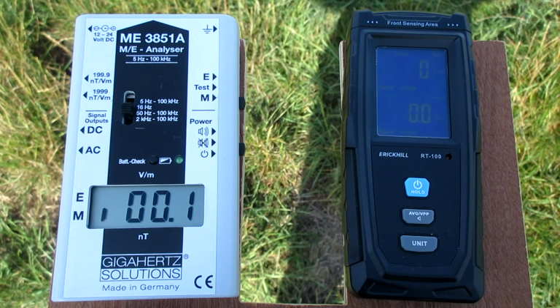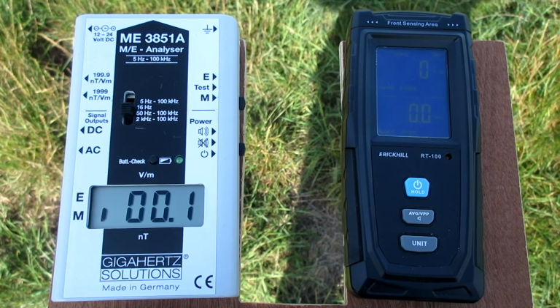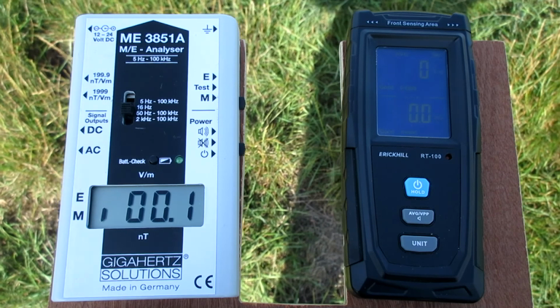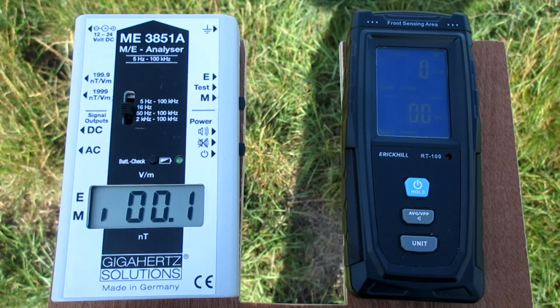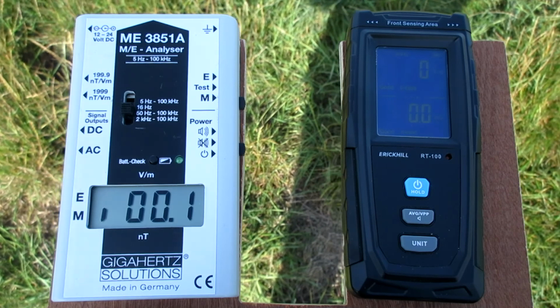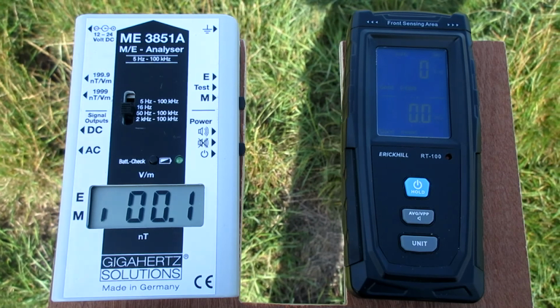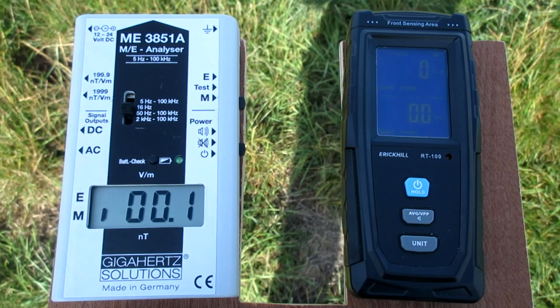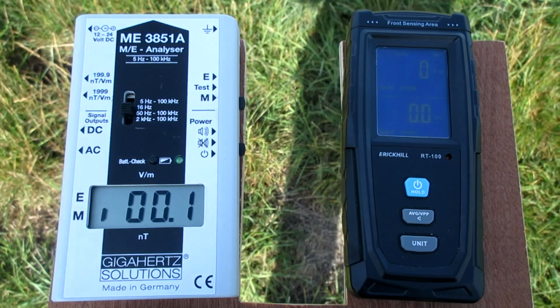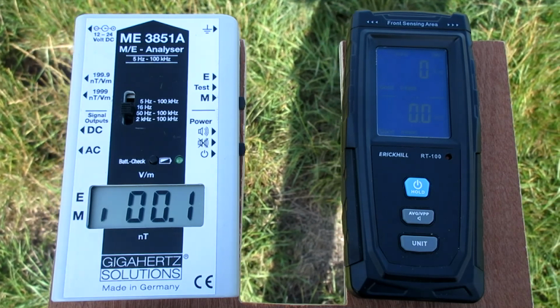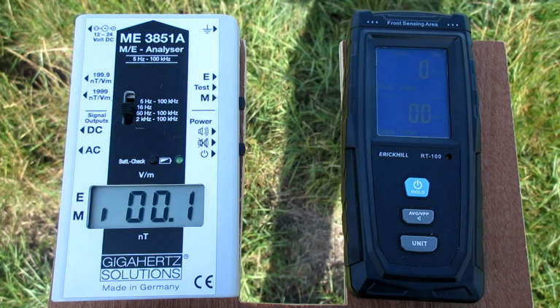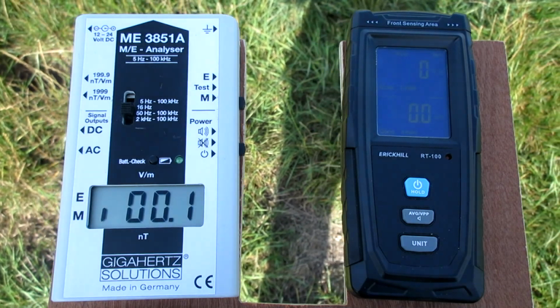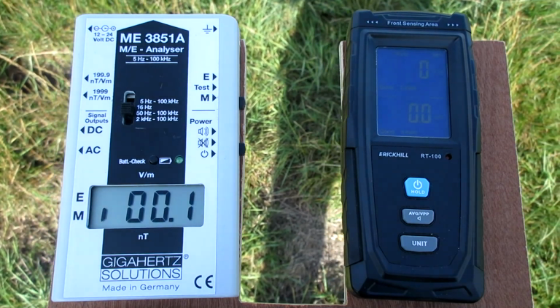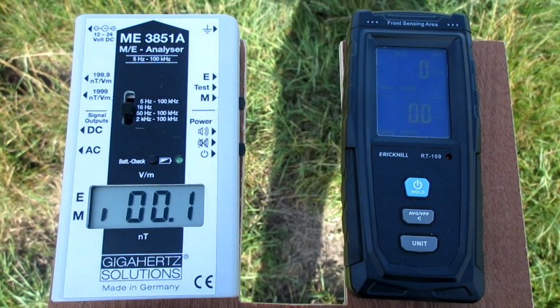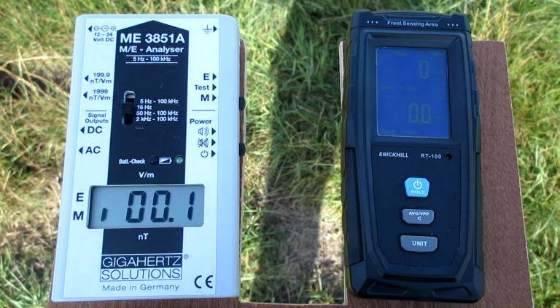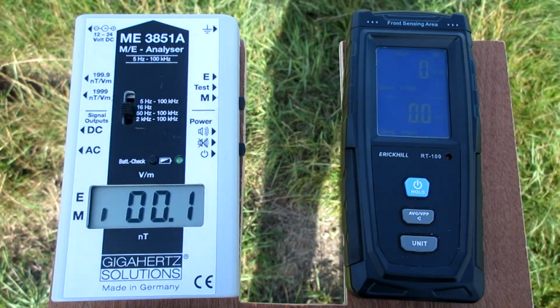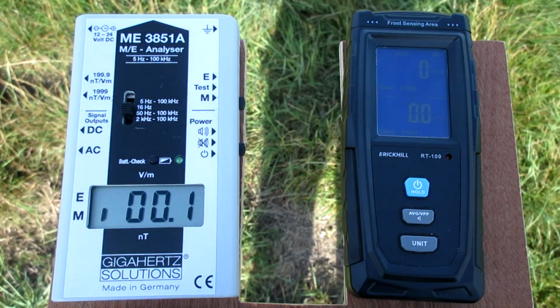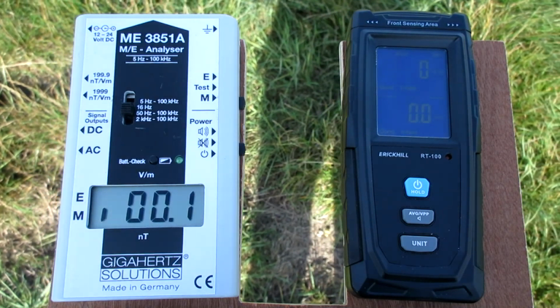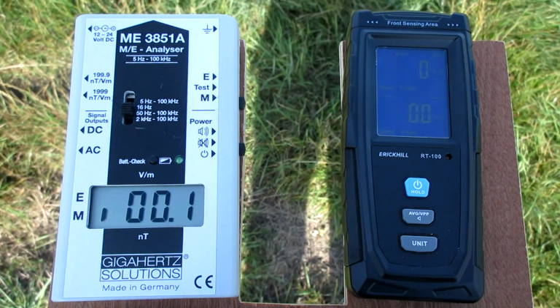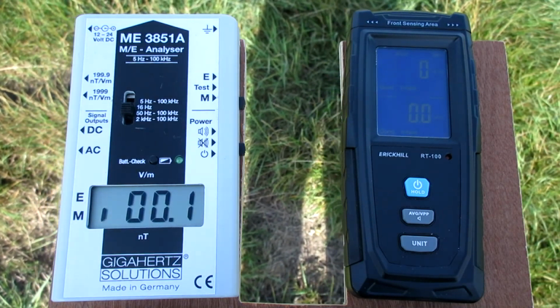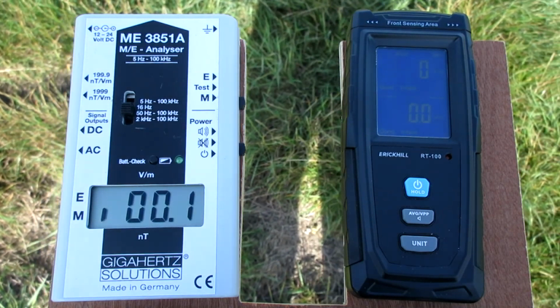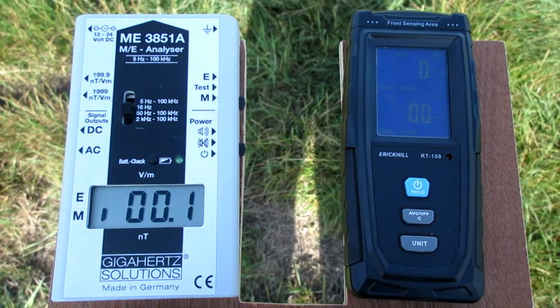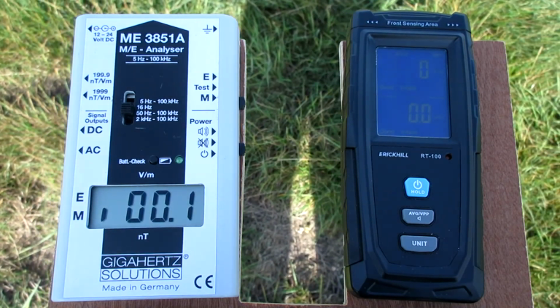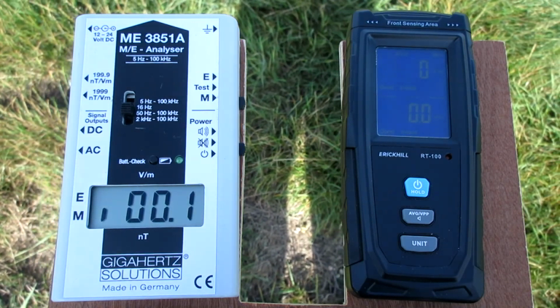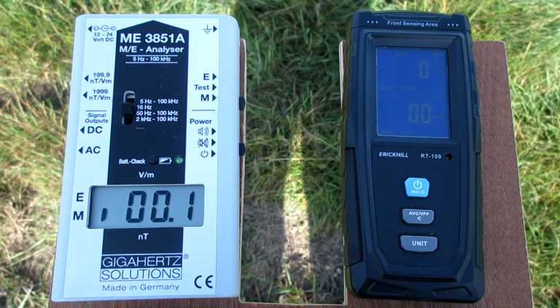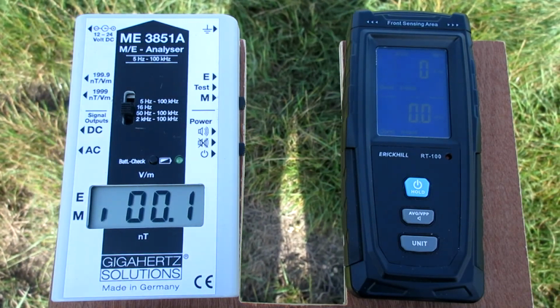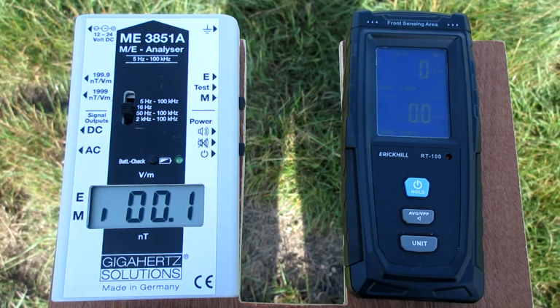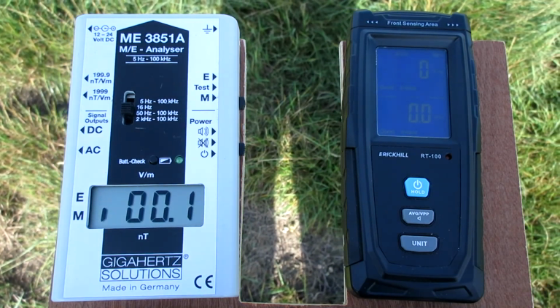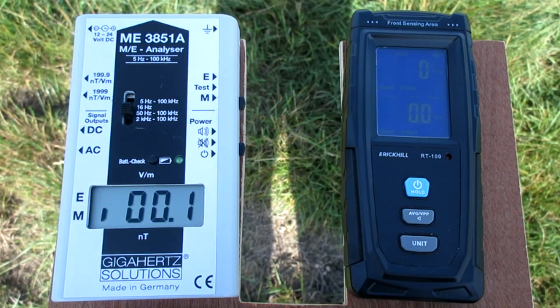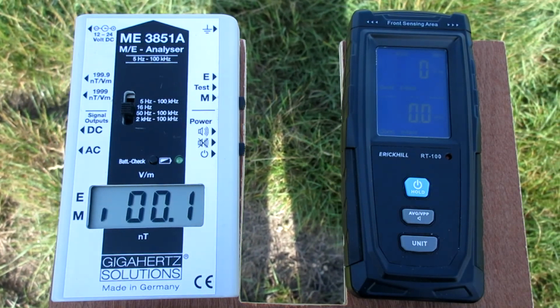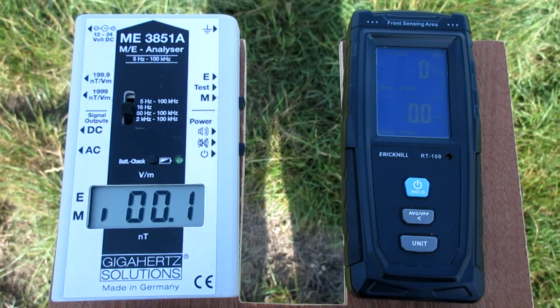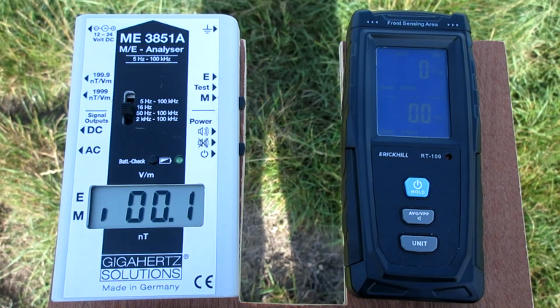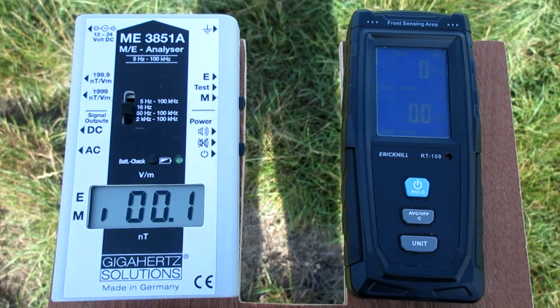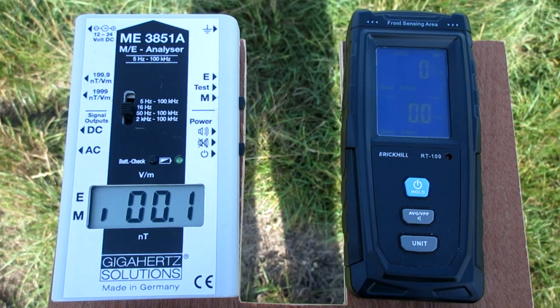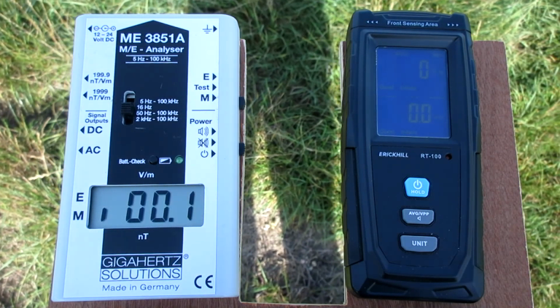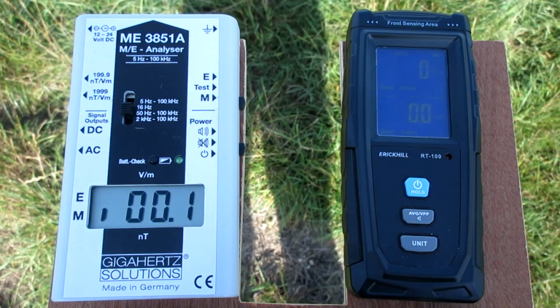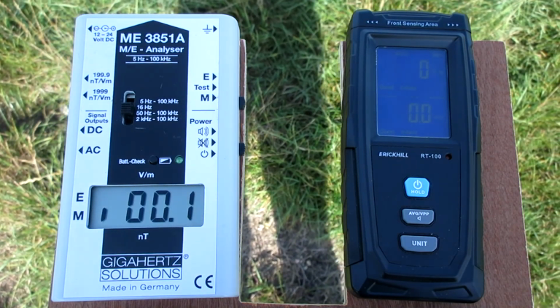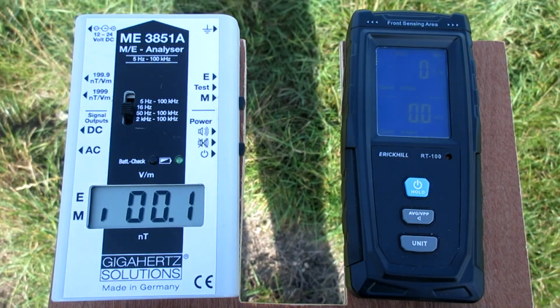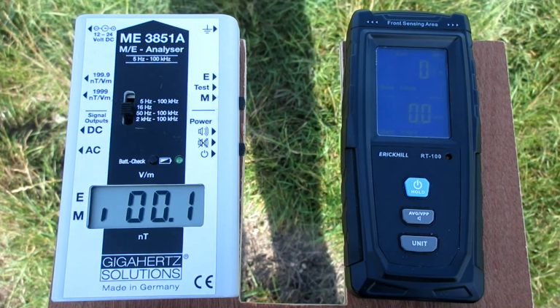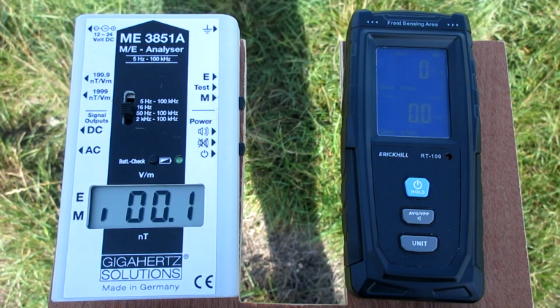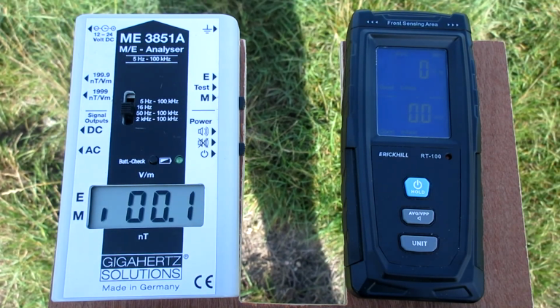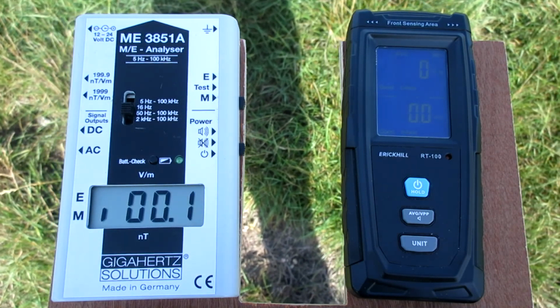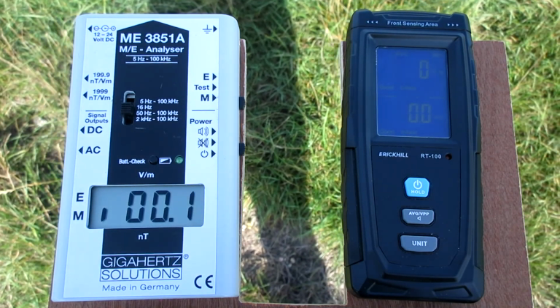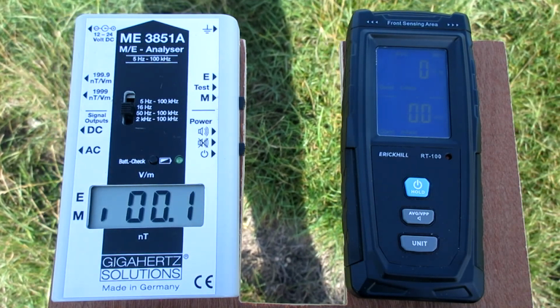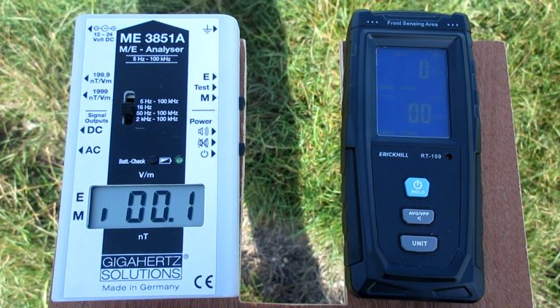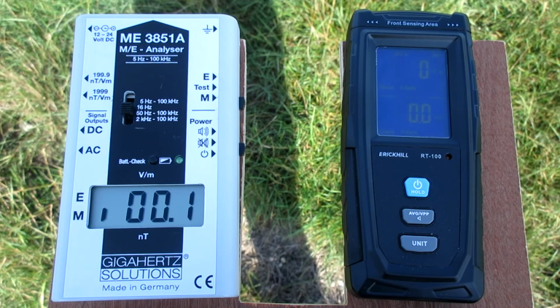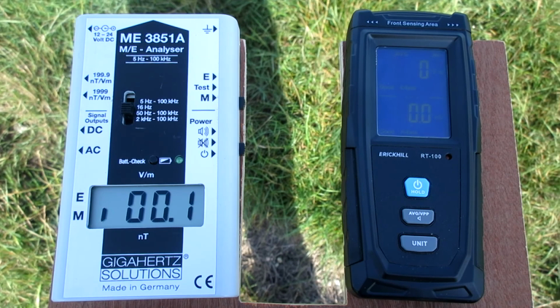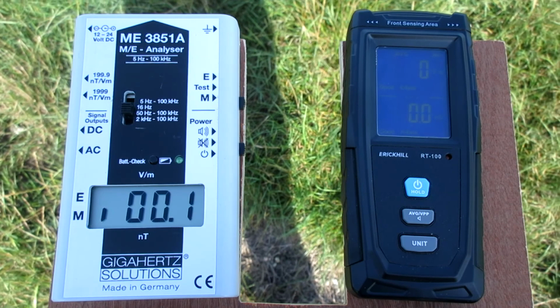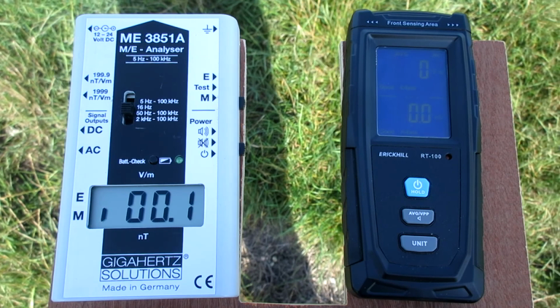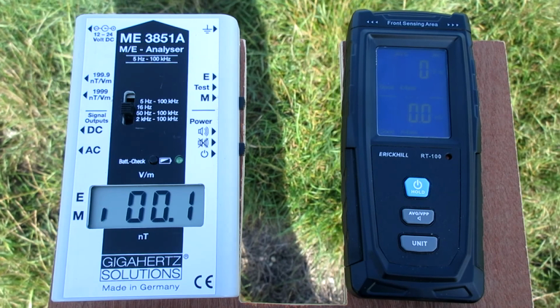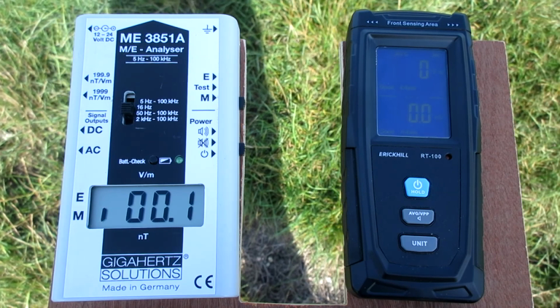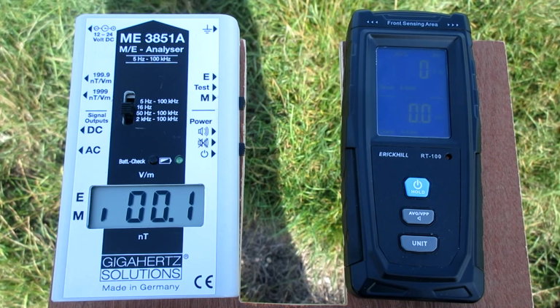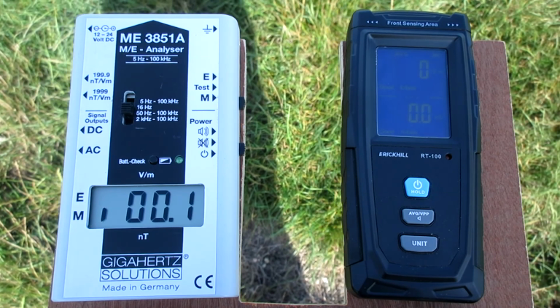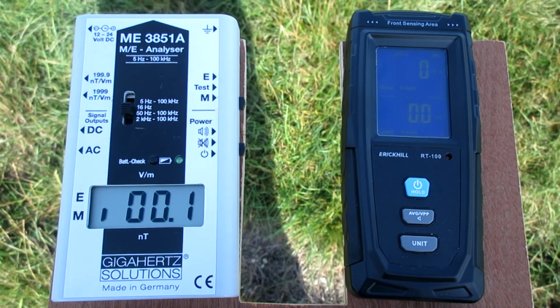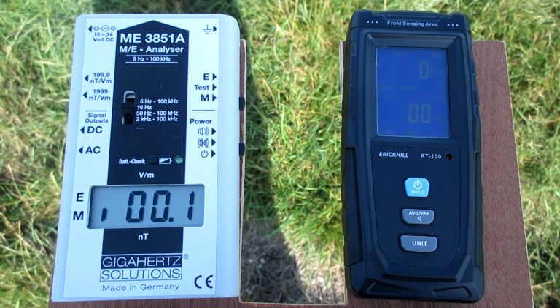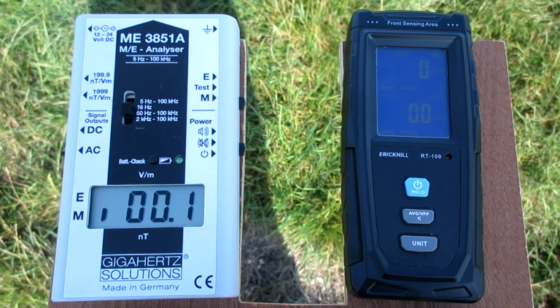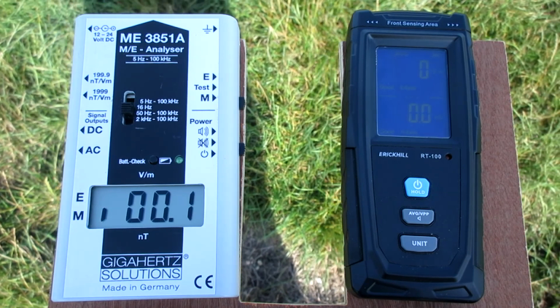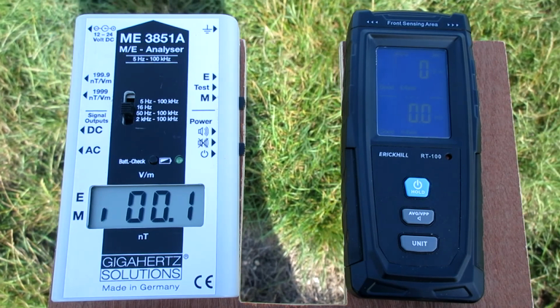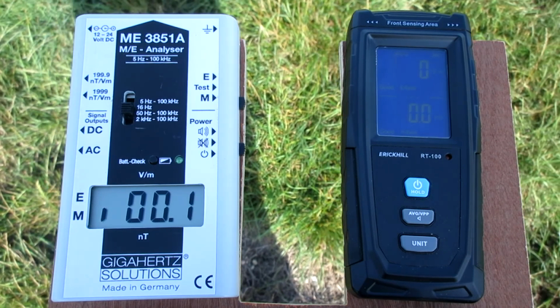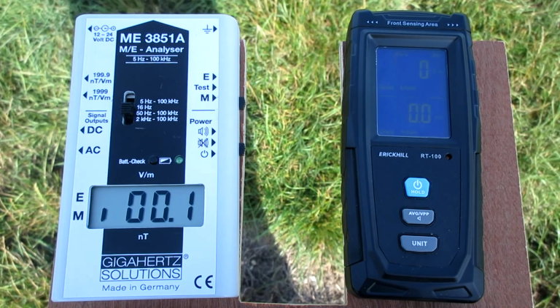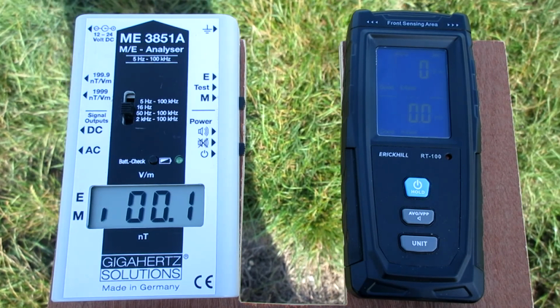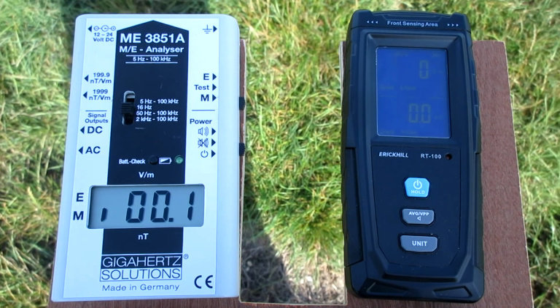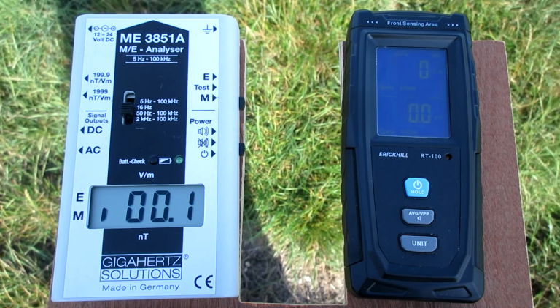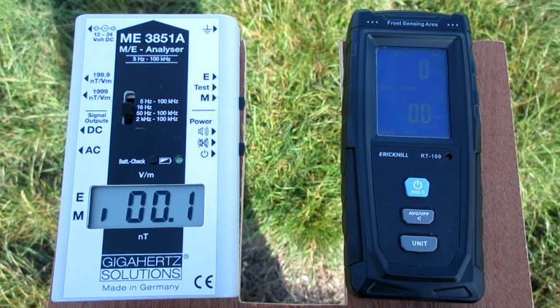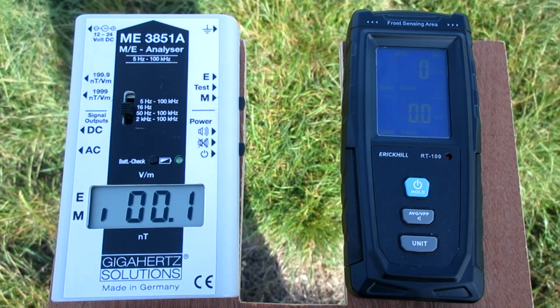The Eric Hill goes to zero in both electric and magnetic mode. It has a difficult-to-film screen outside.